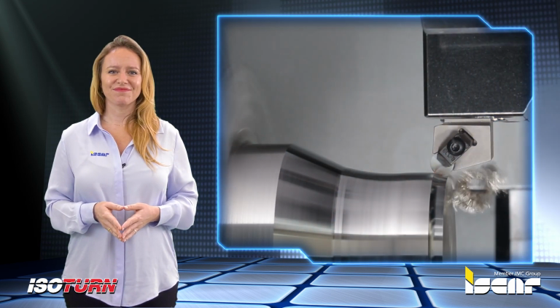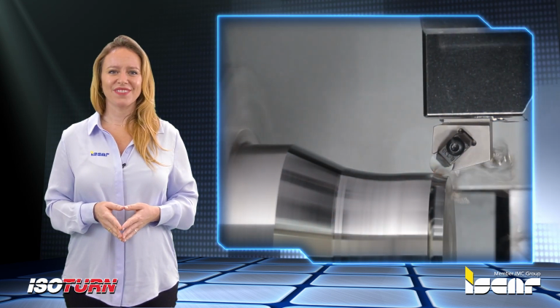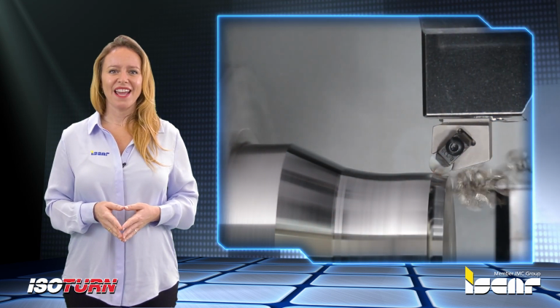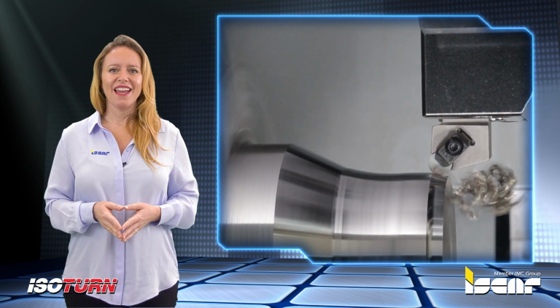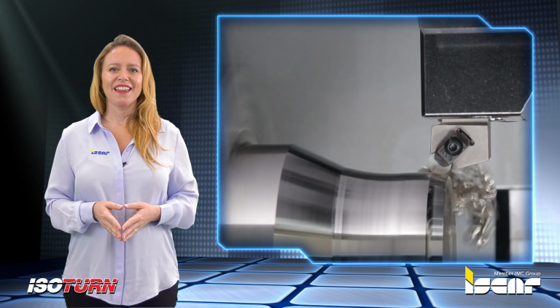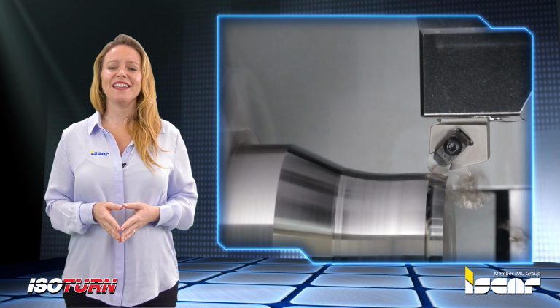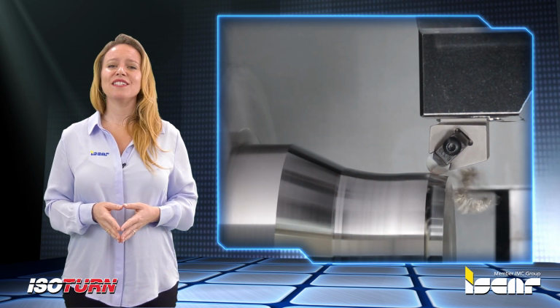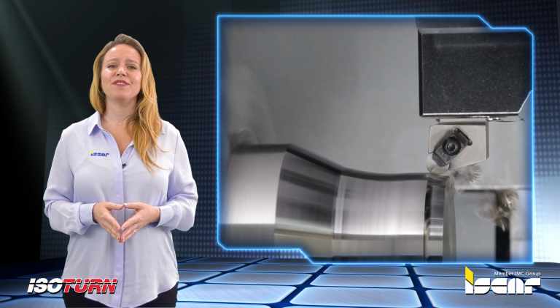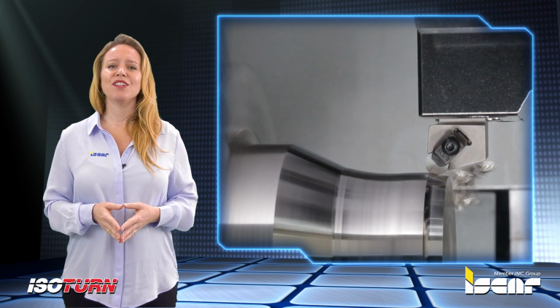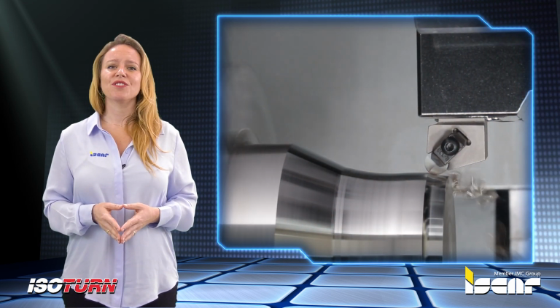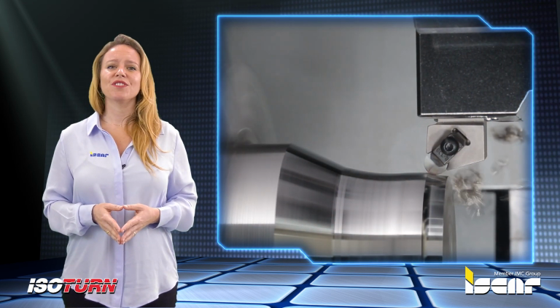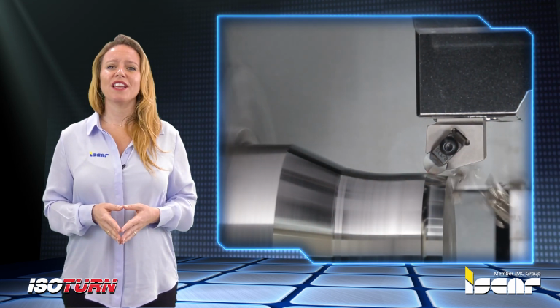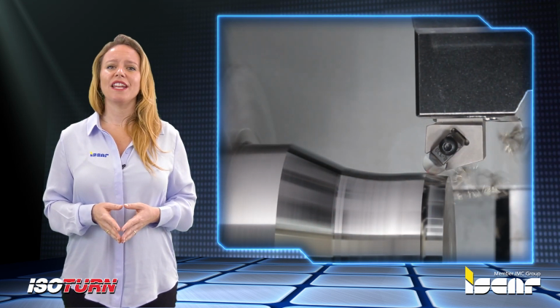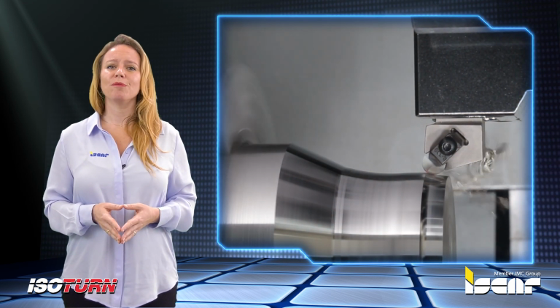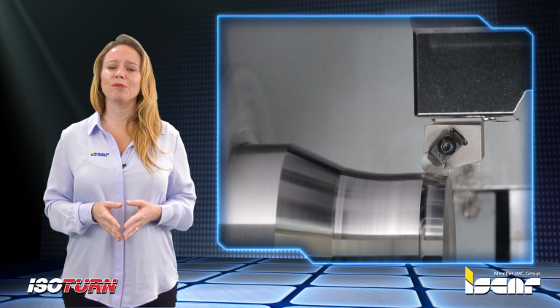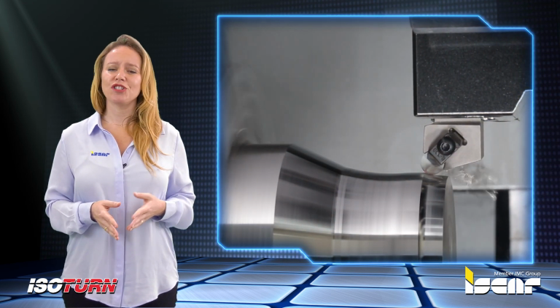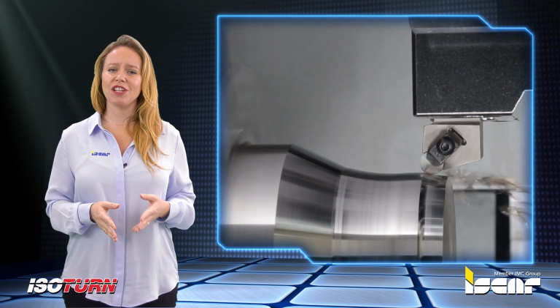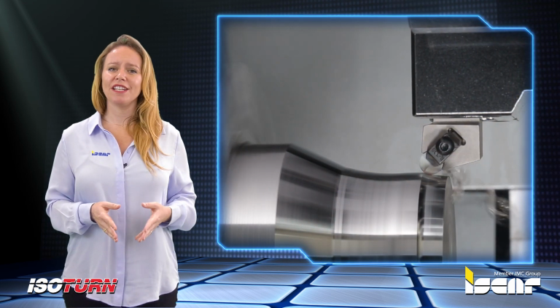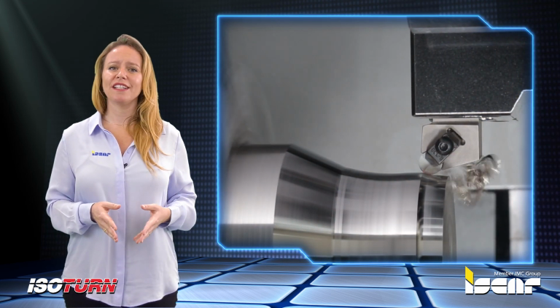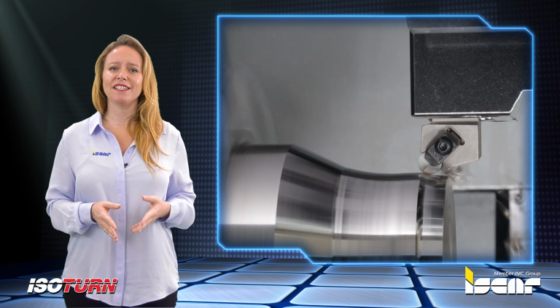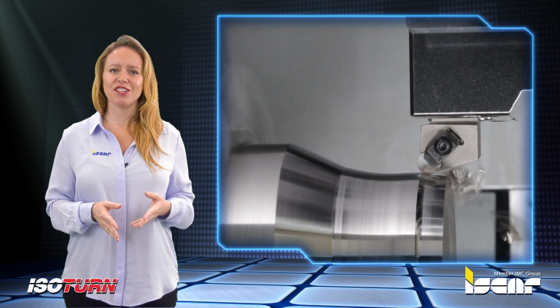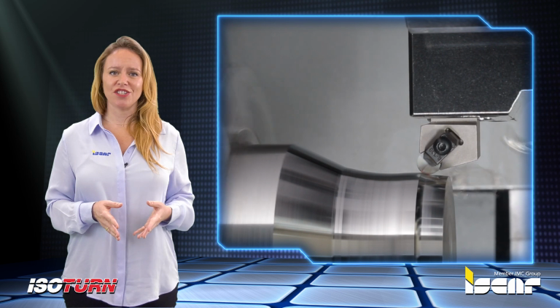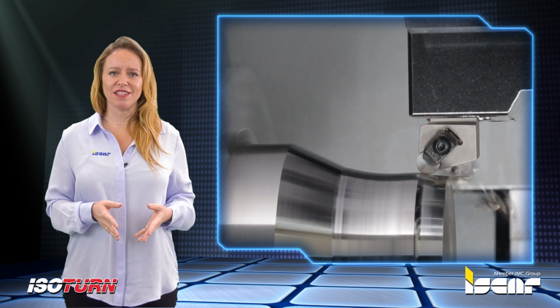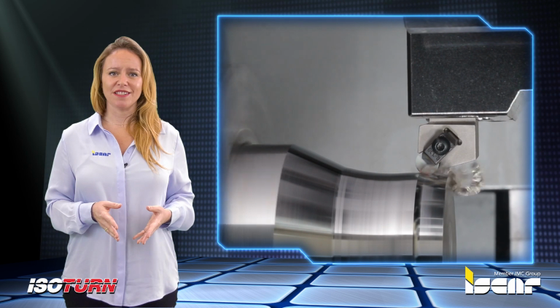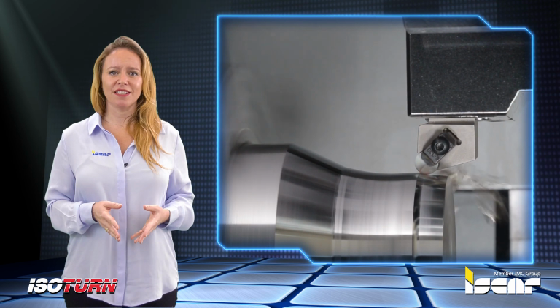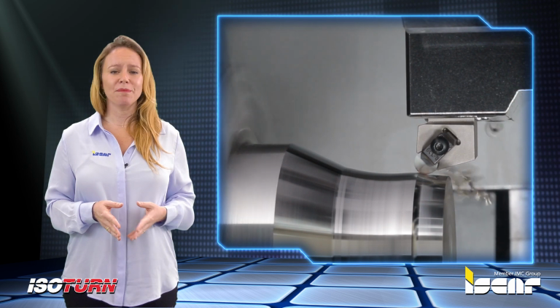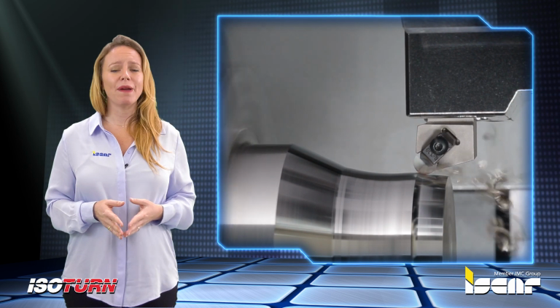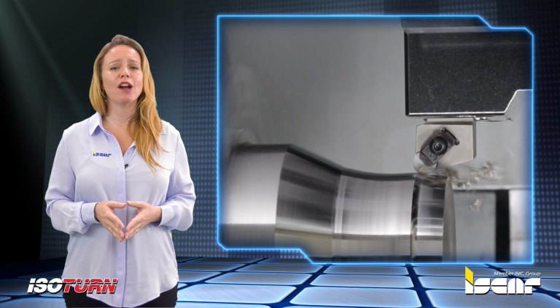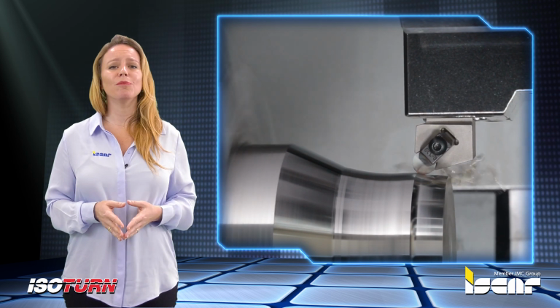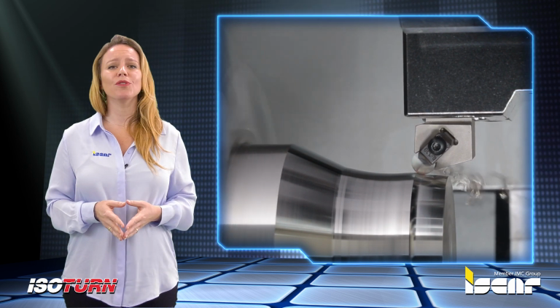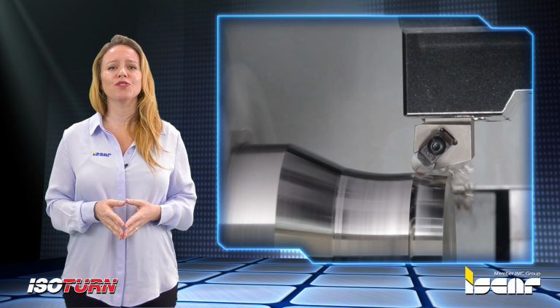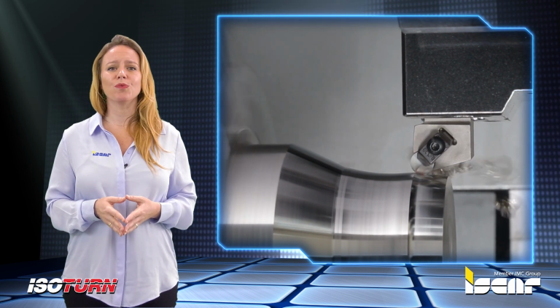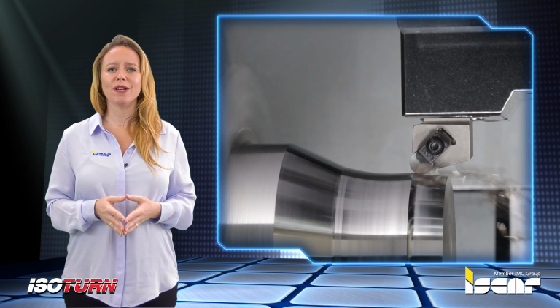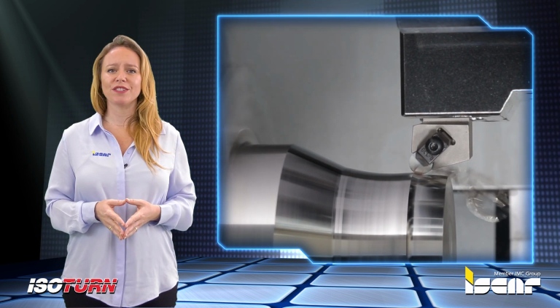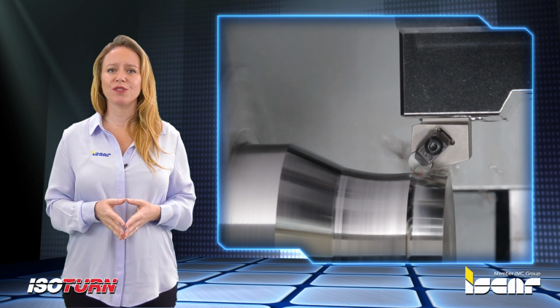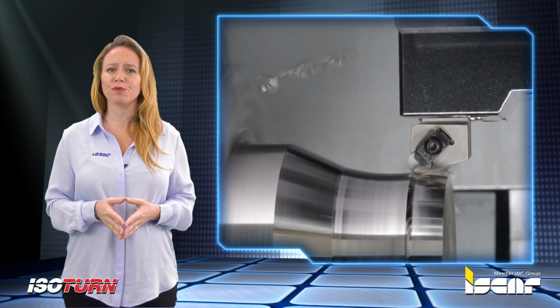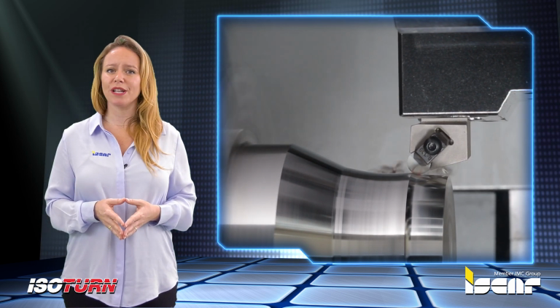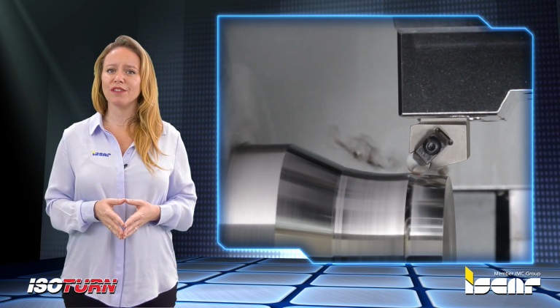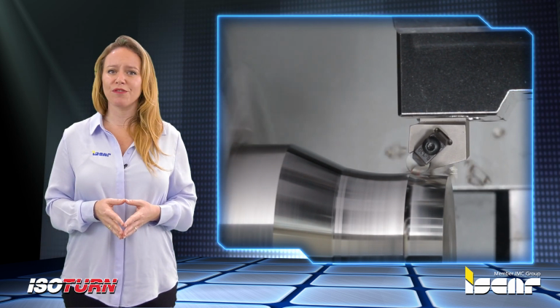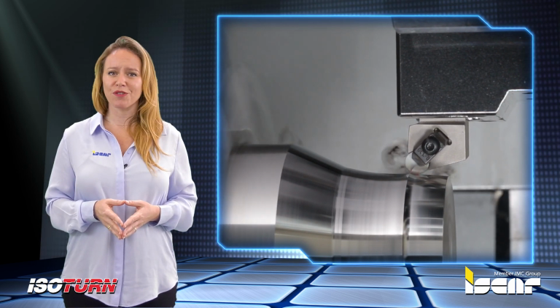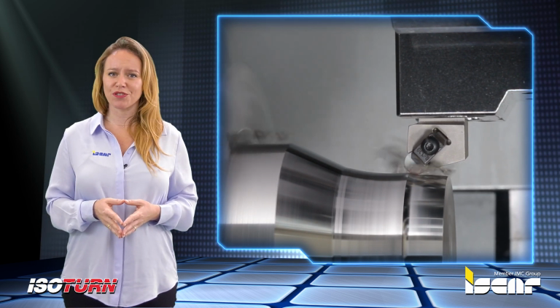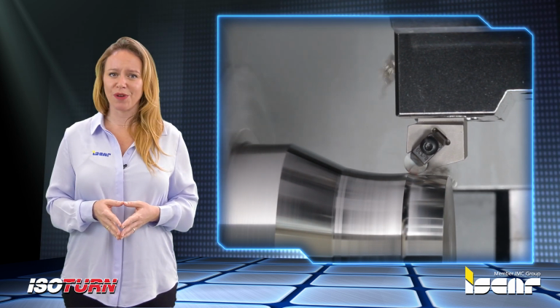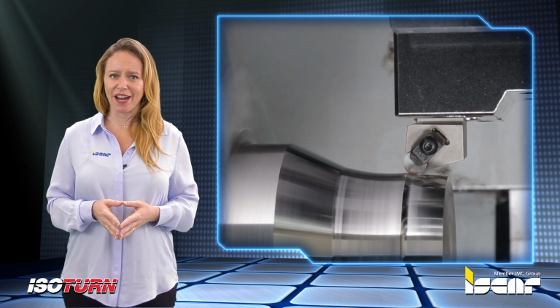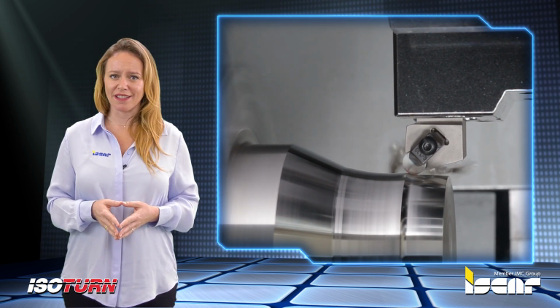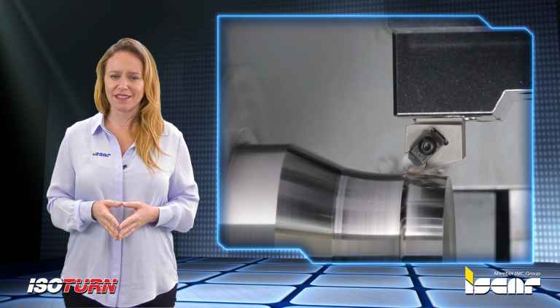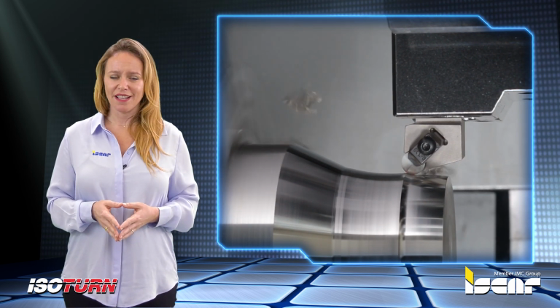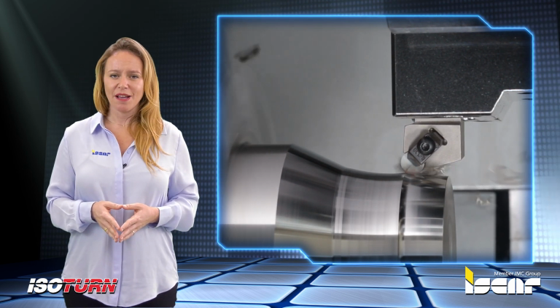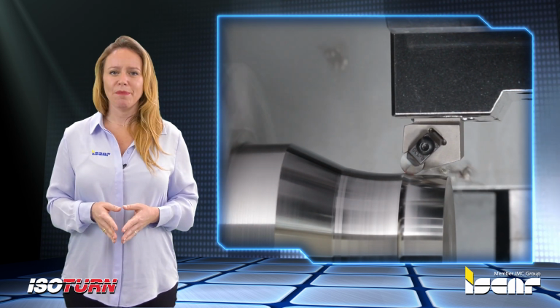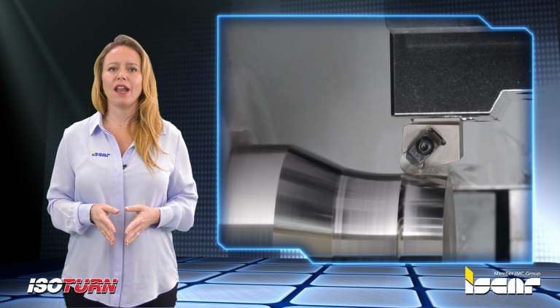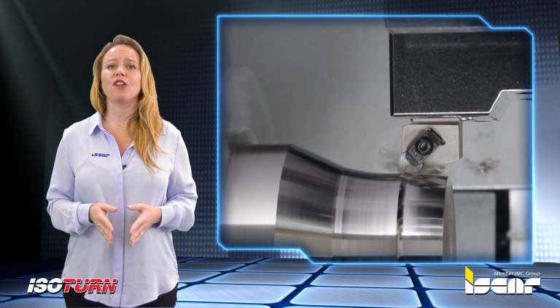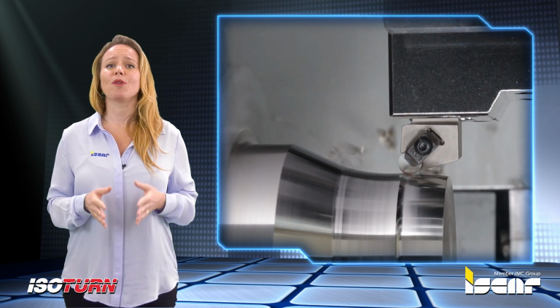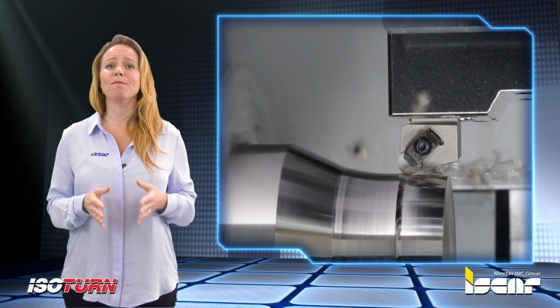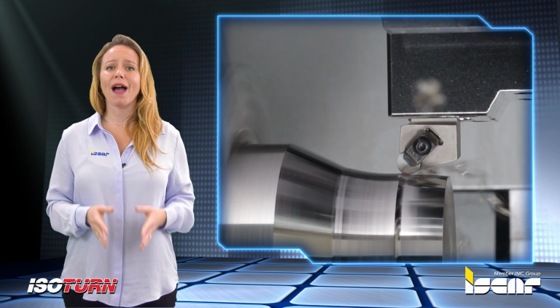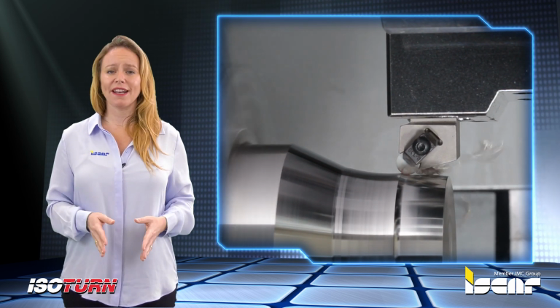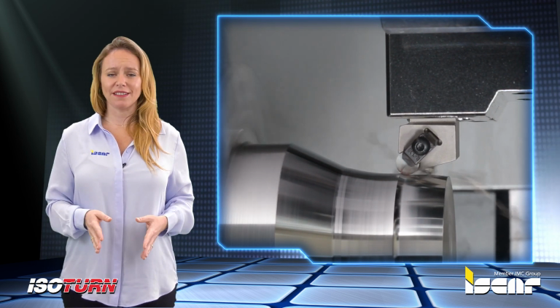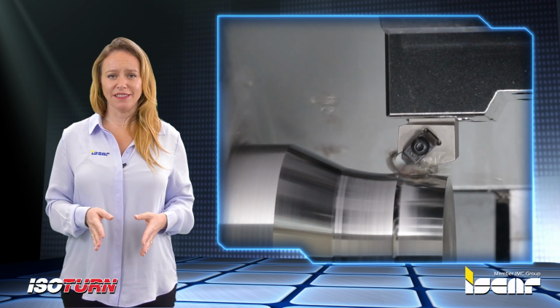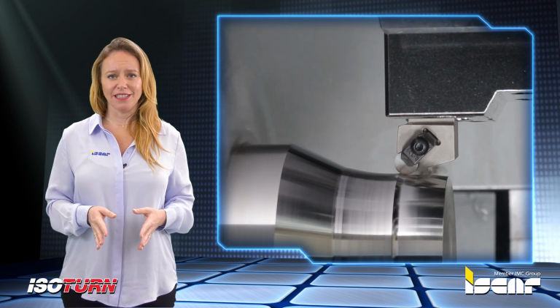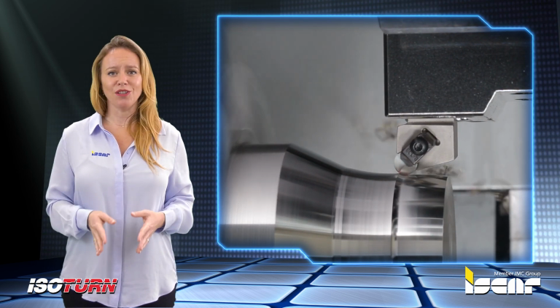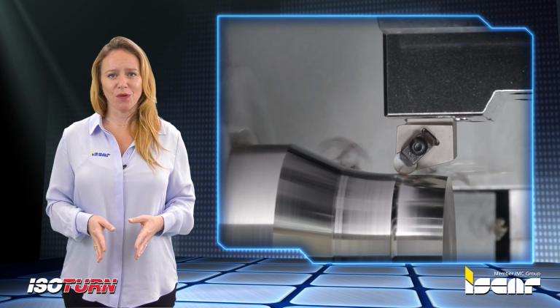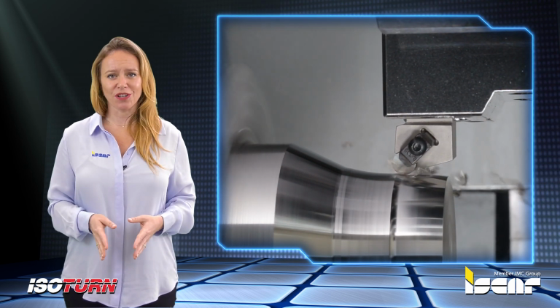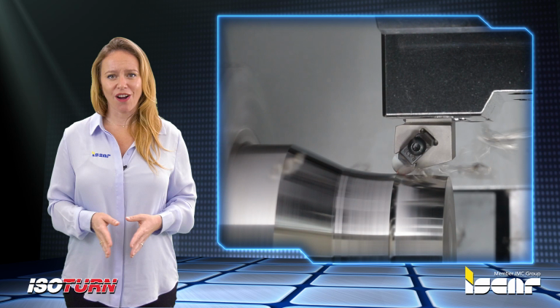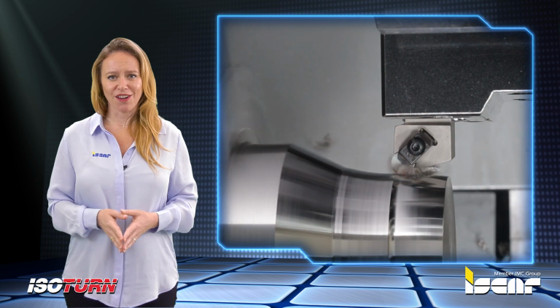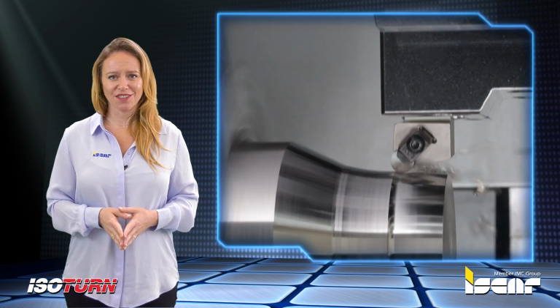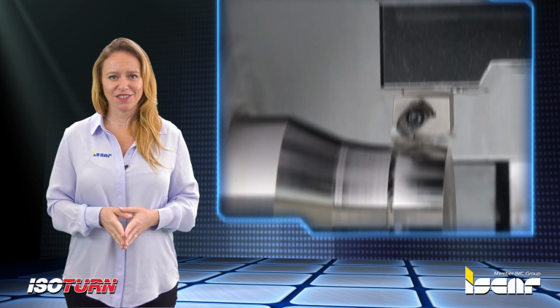These features enable machining conditions comparable to whisker-reinforced grades, but at a dramatically lower cost.